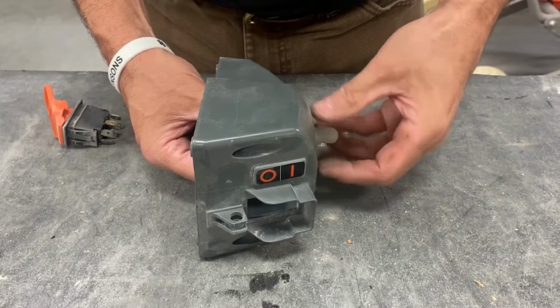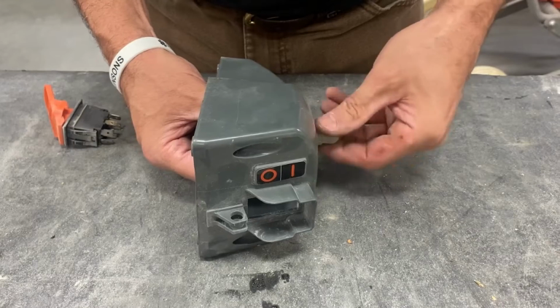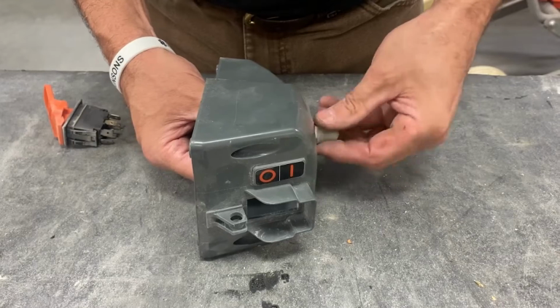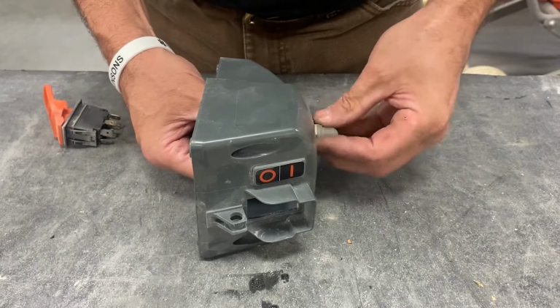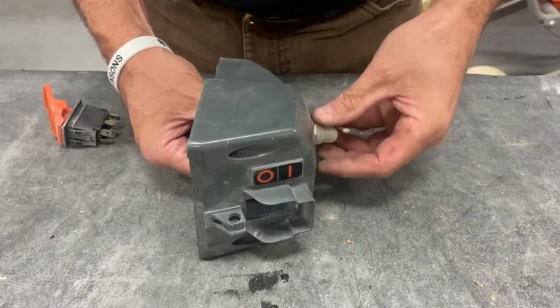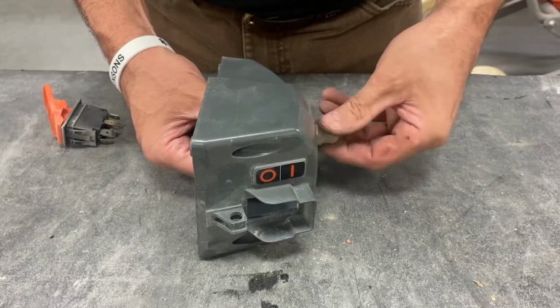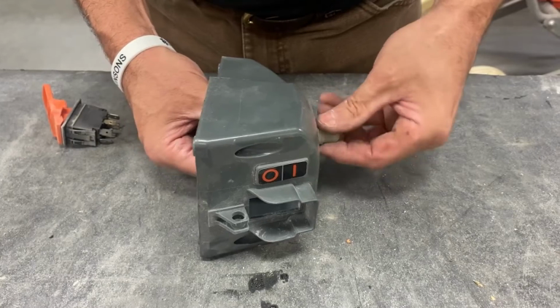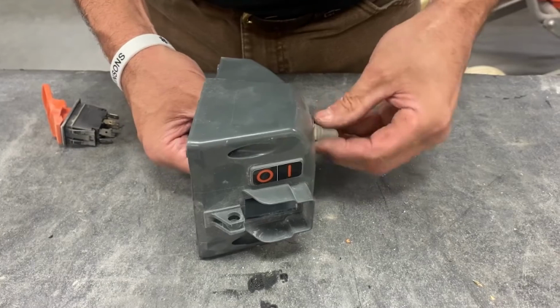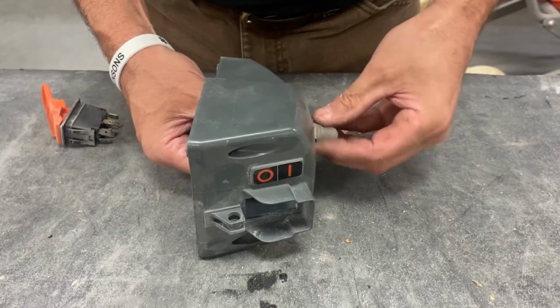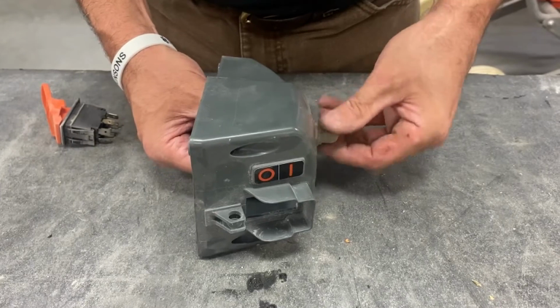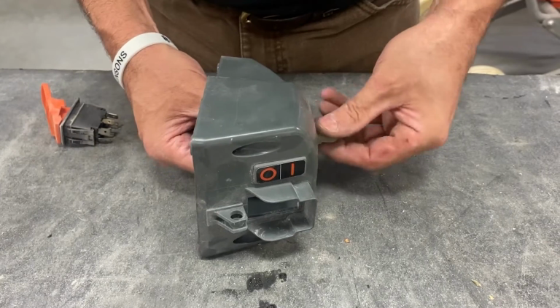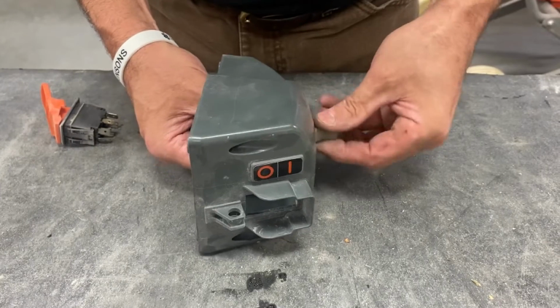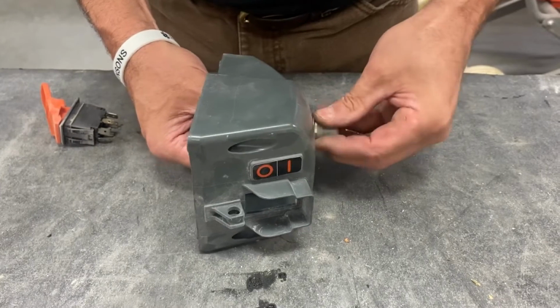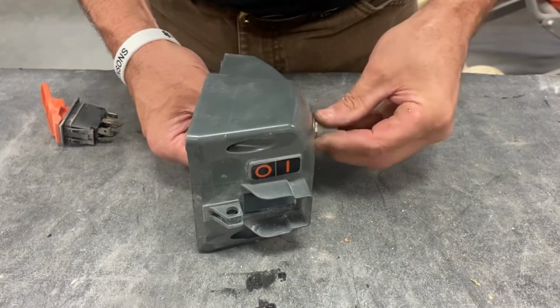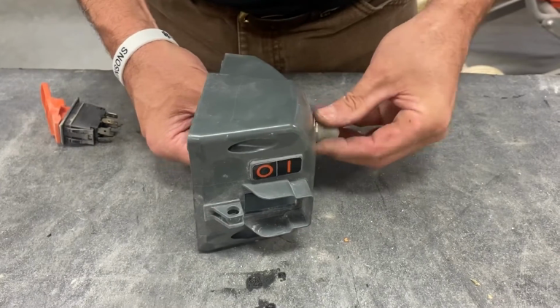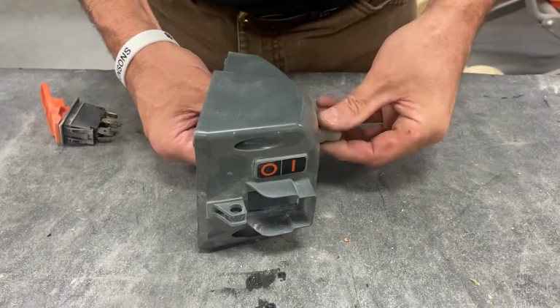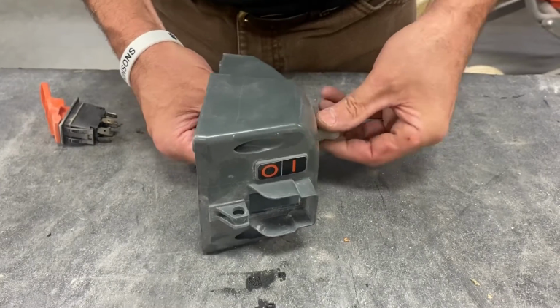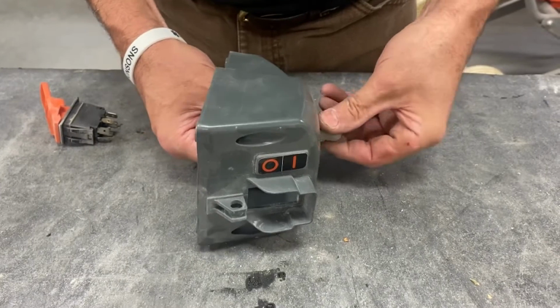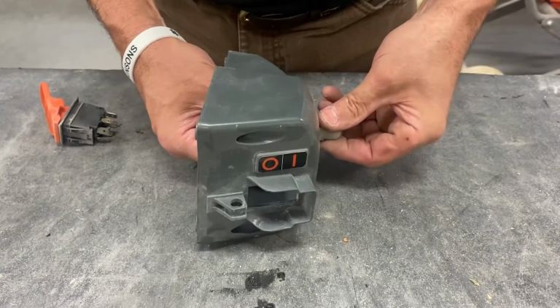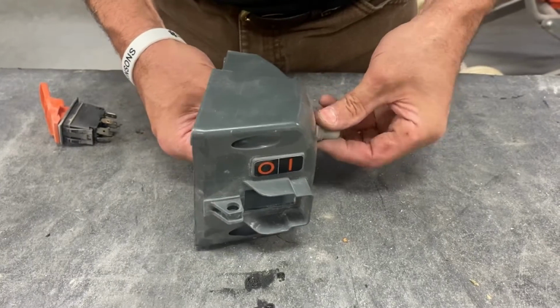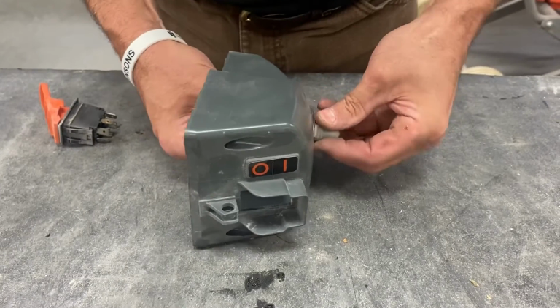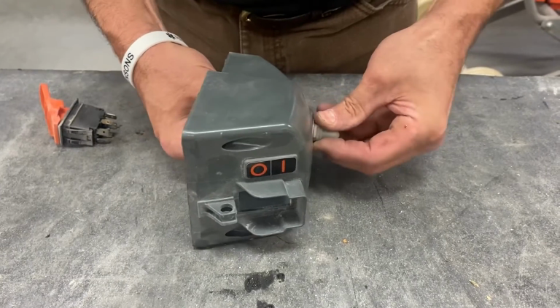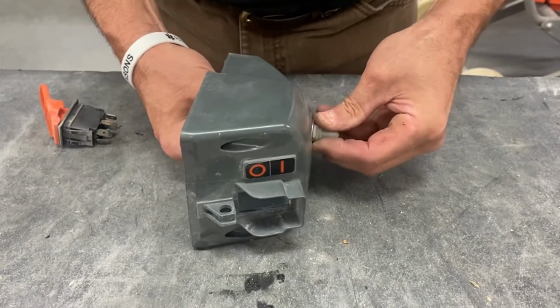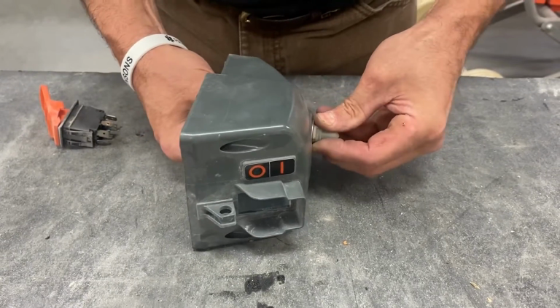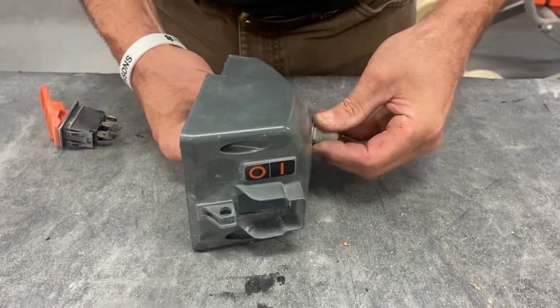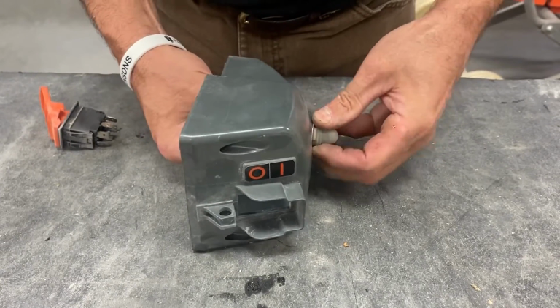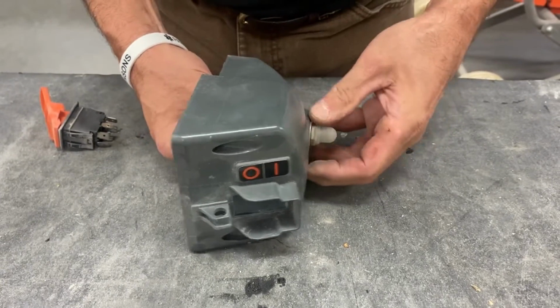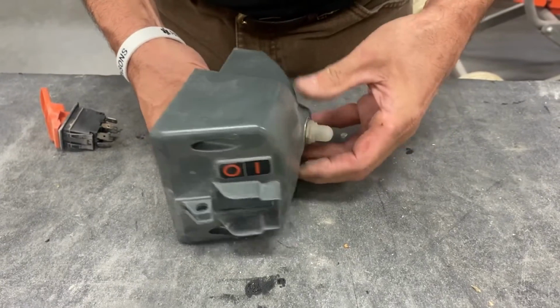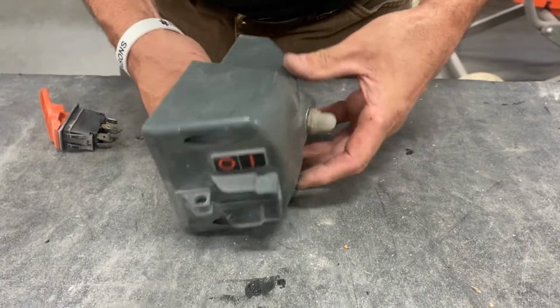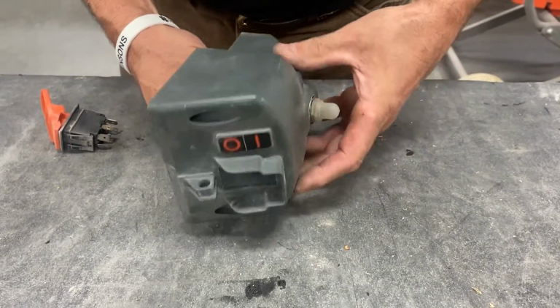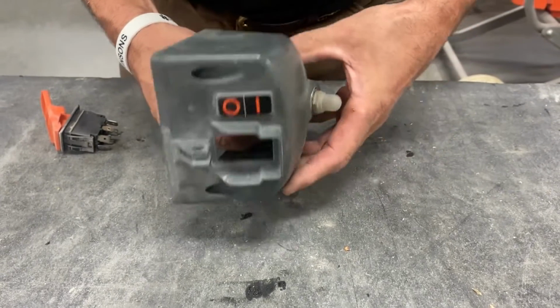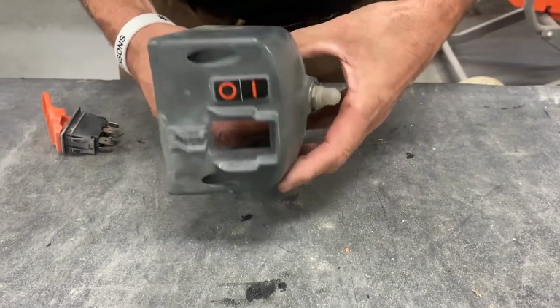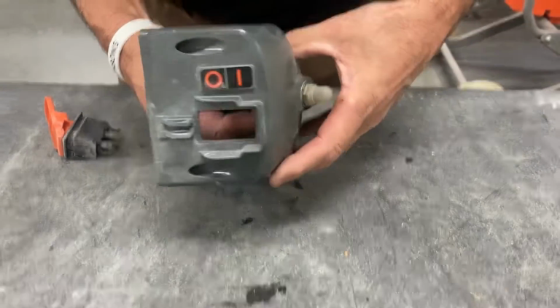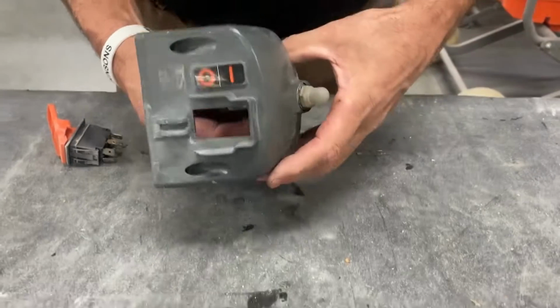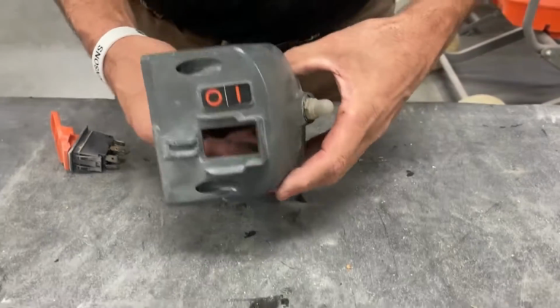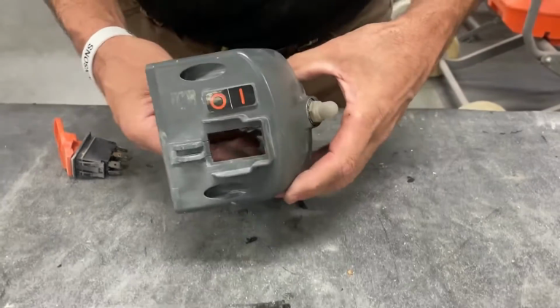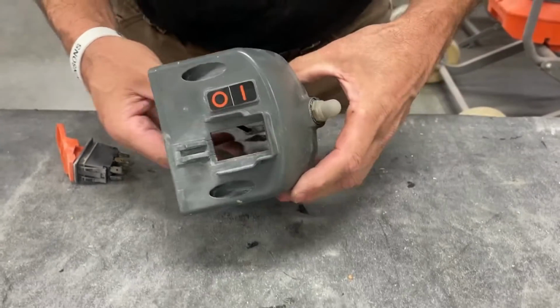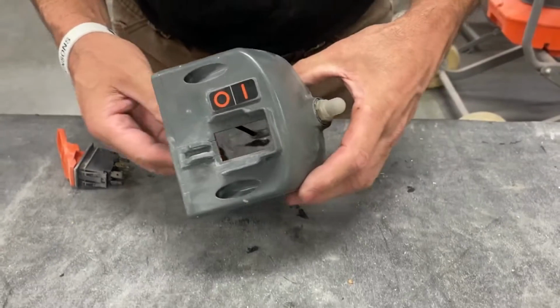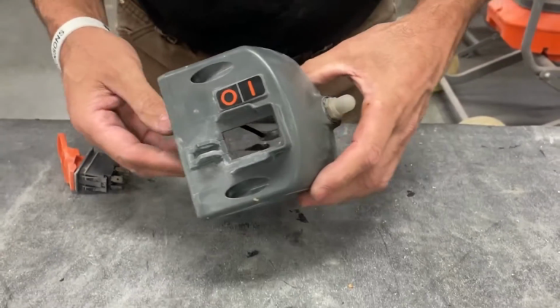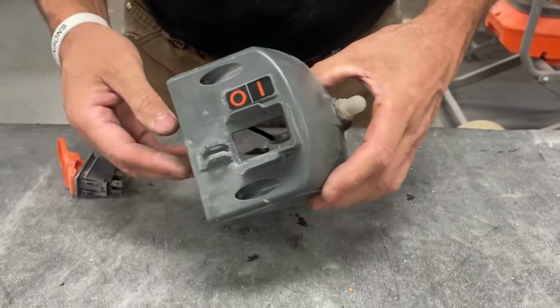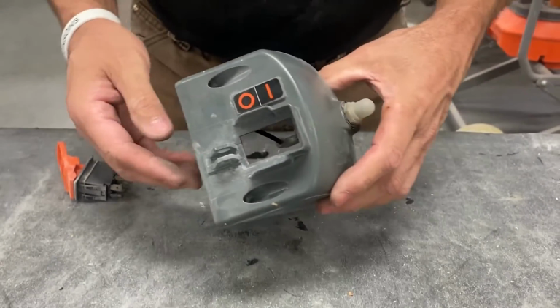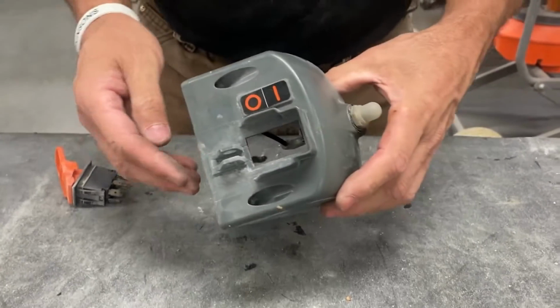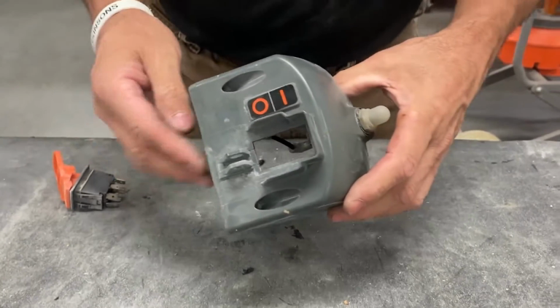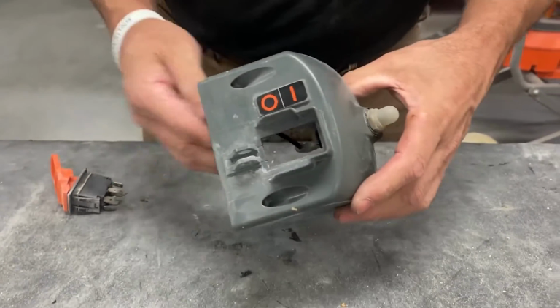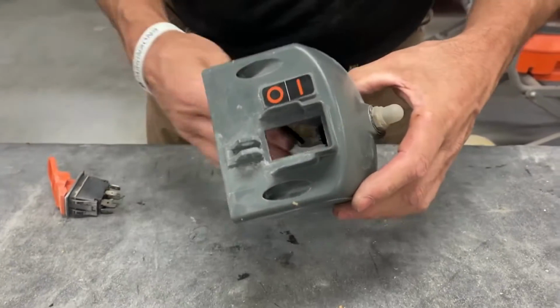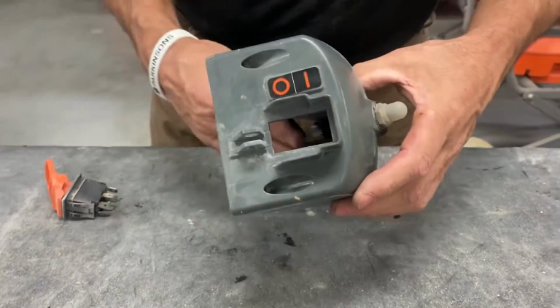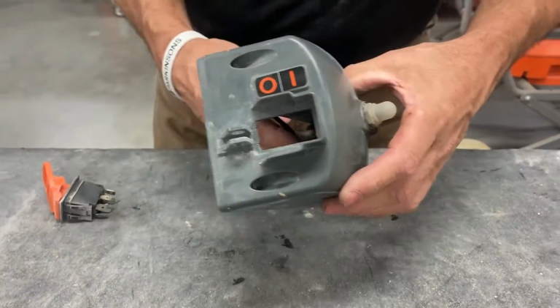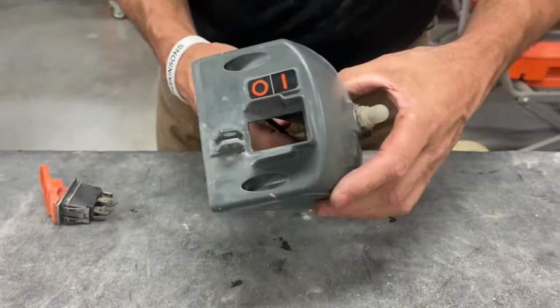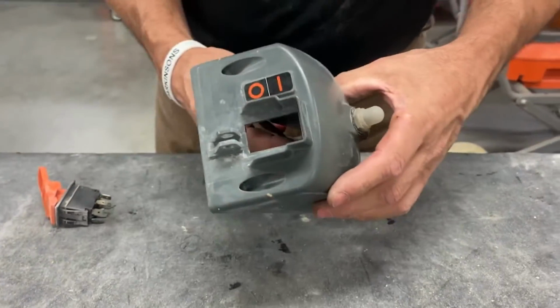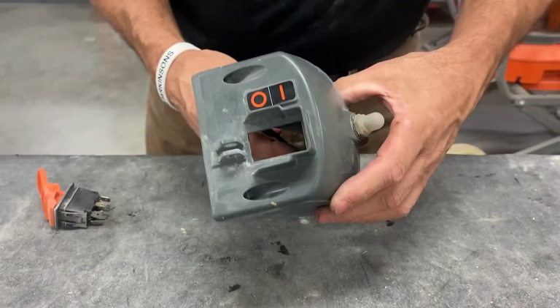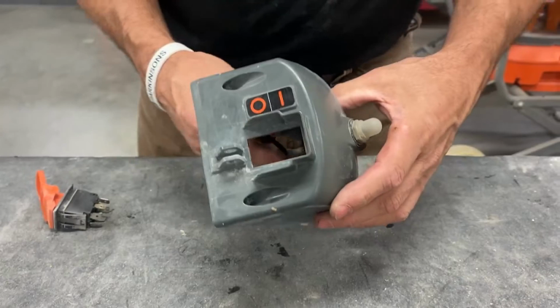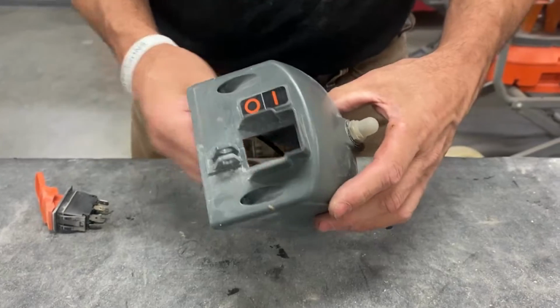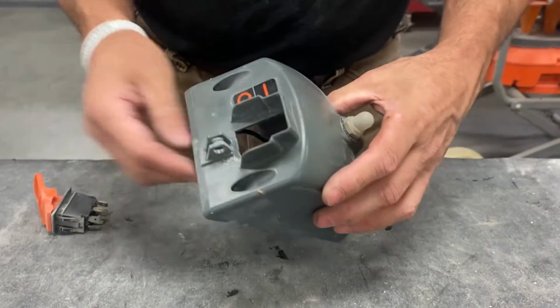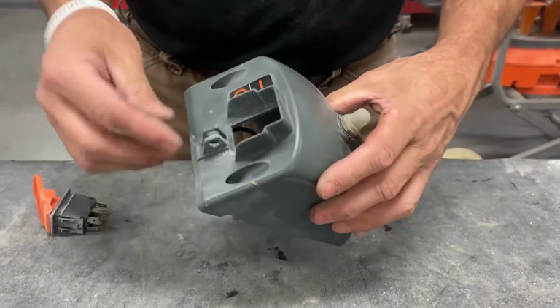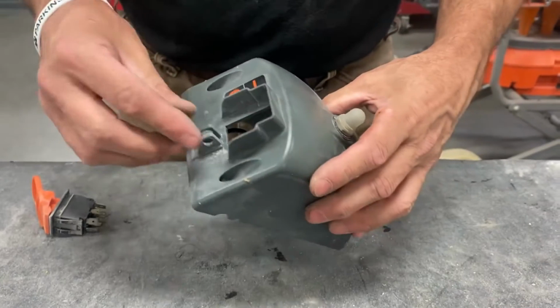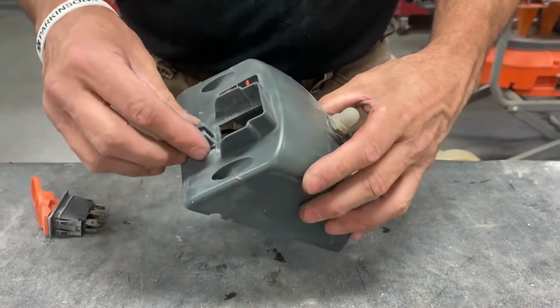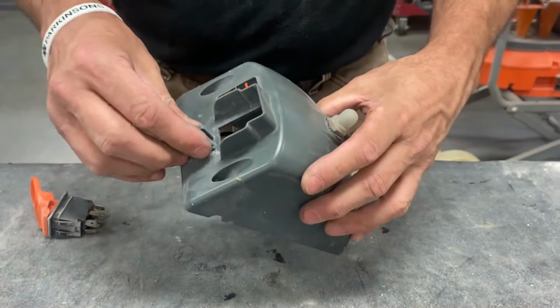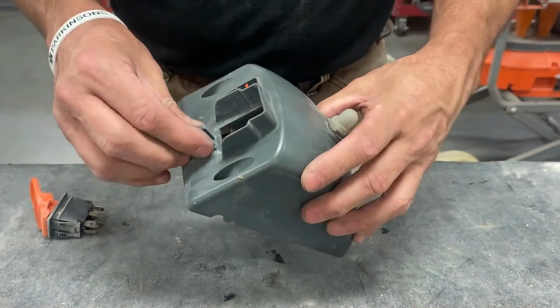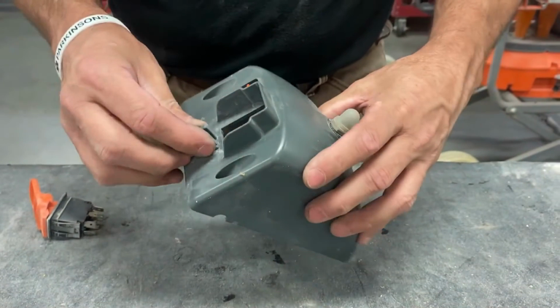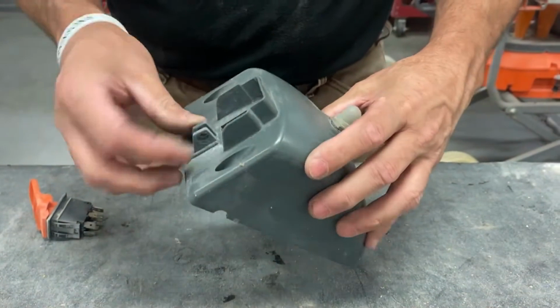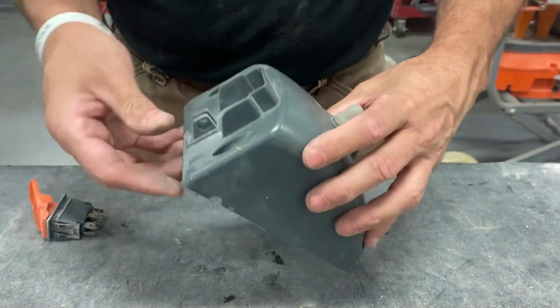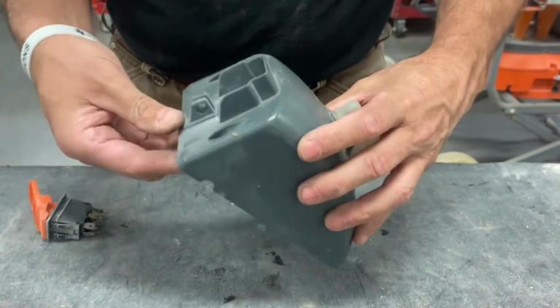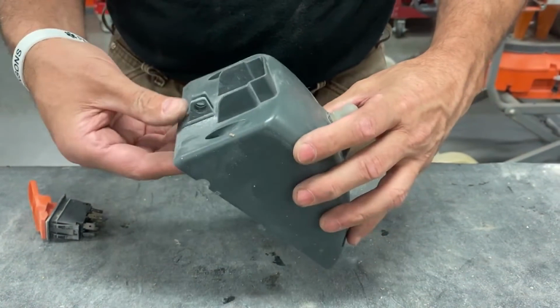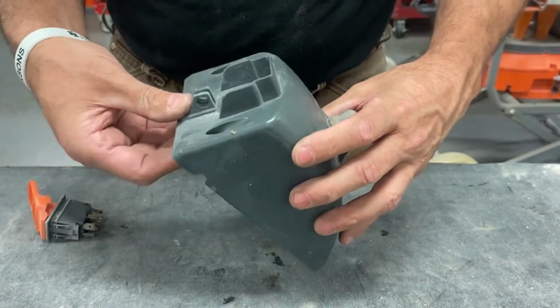Put this back together. That's the overload. Next thing is the switch.